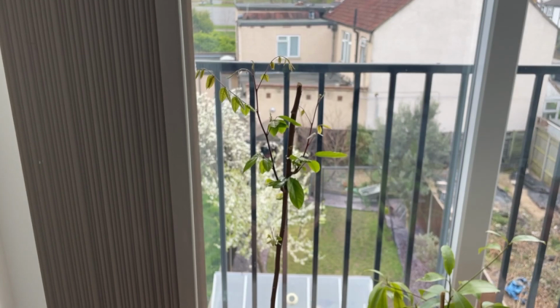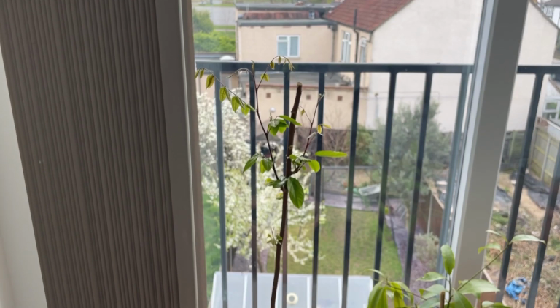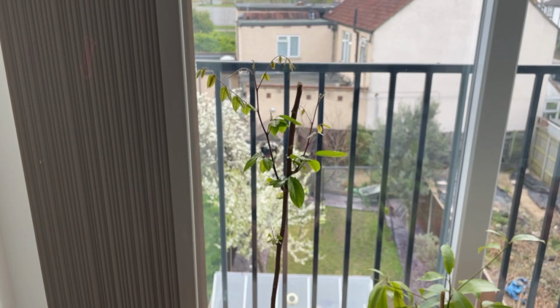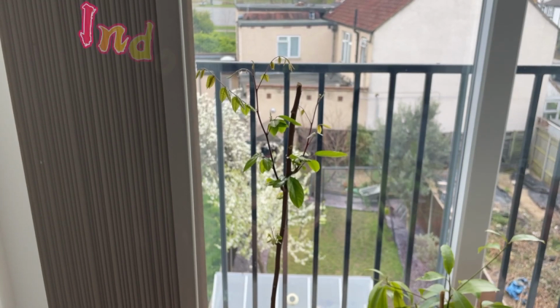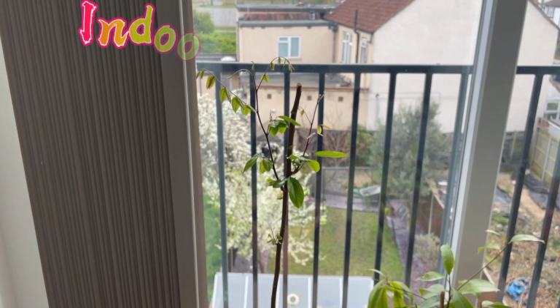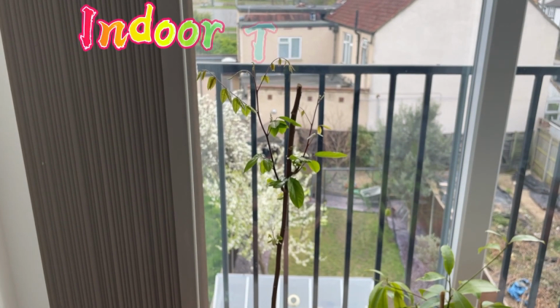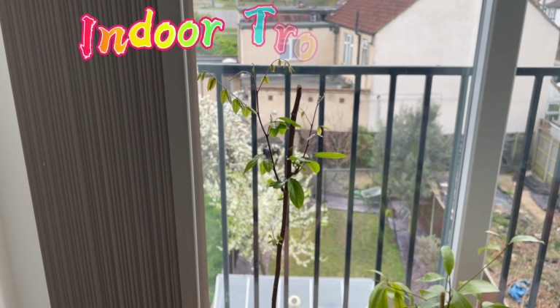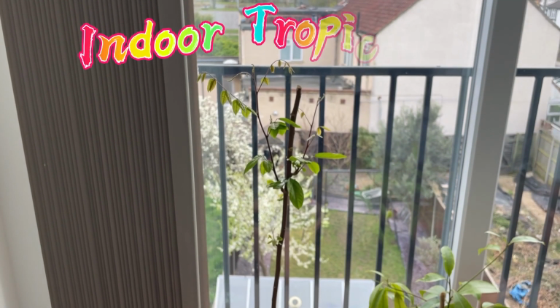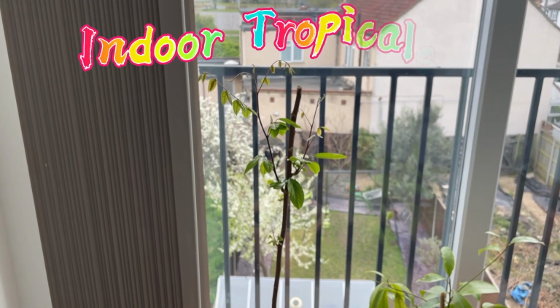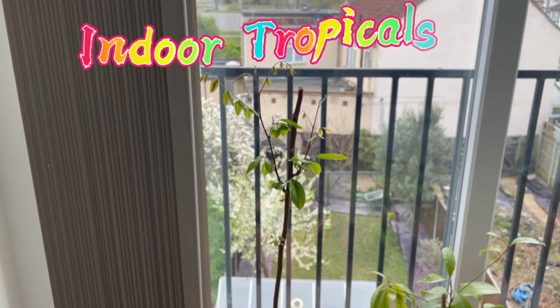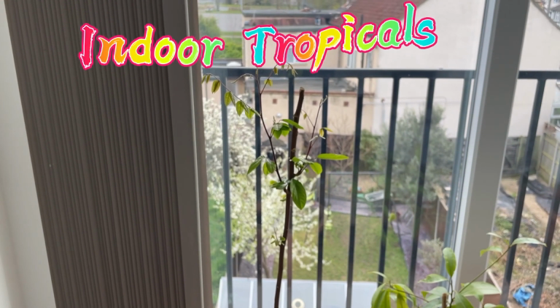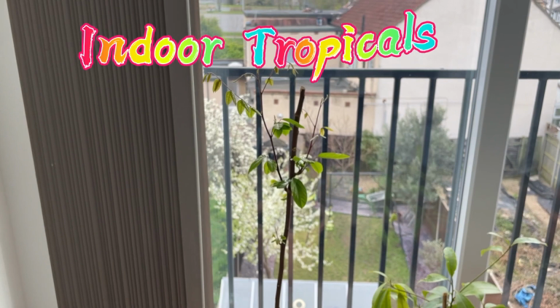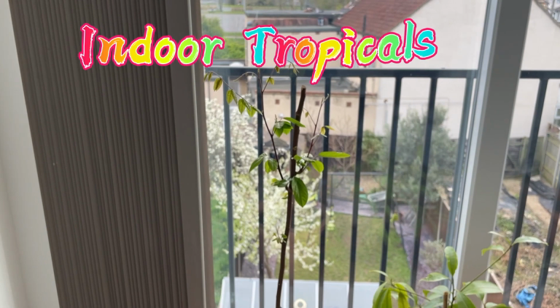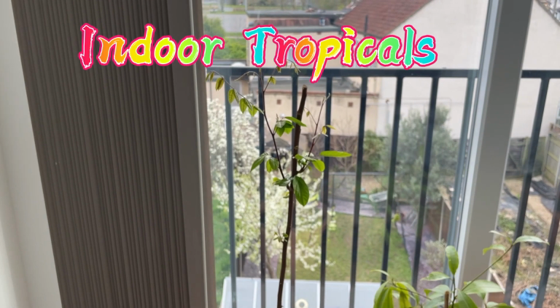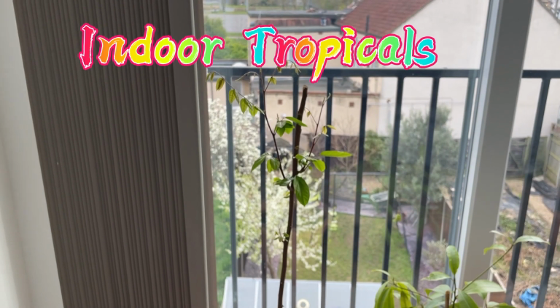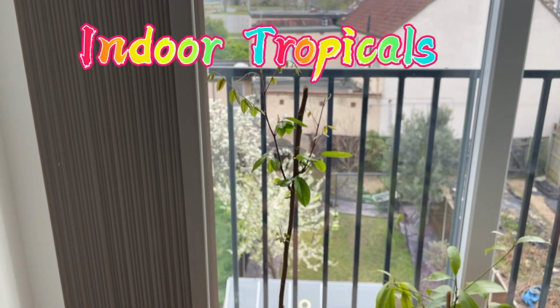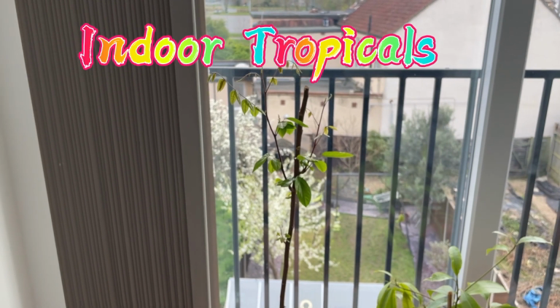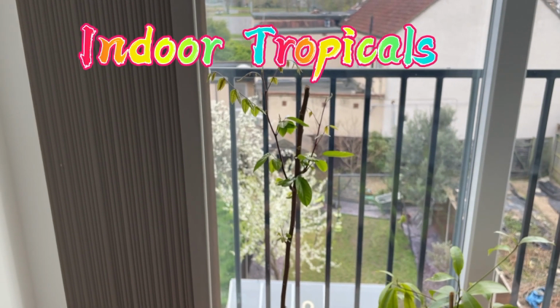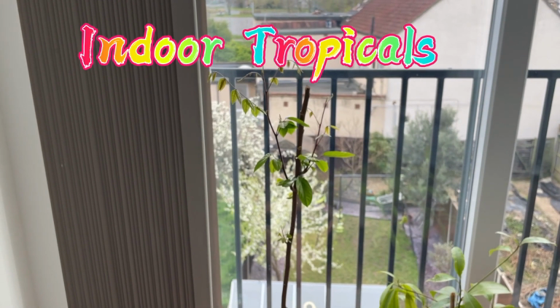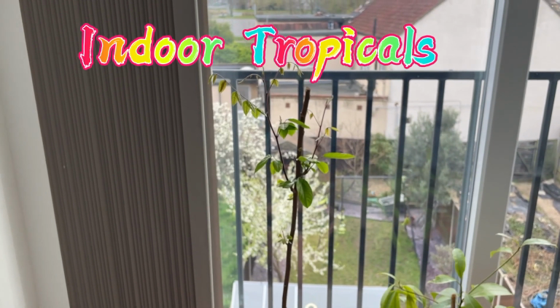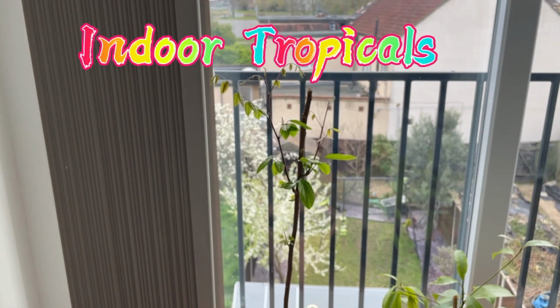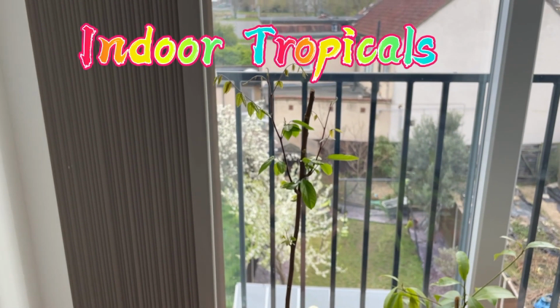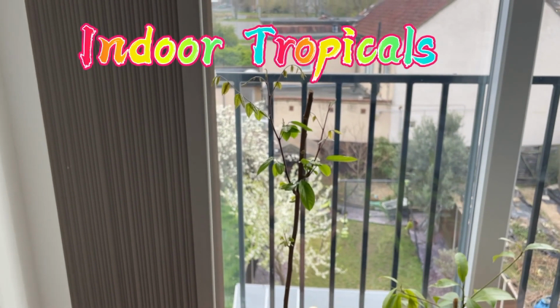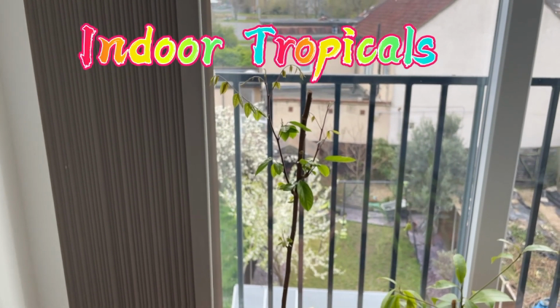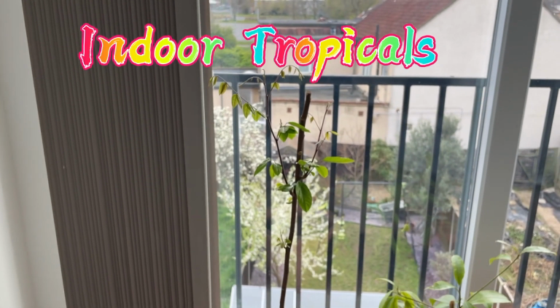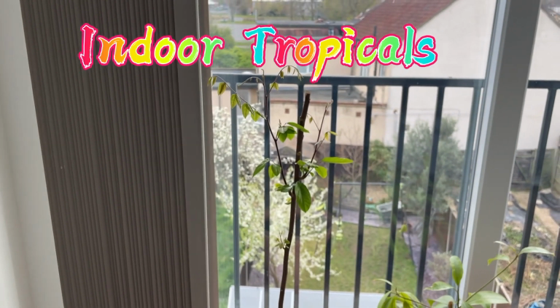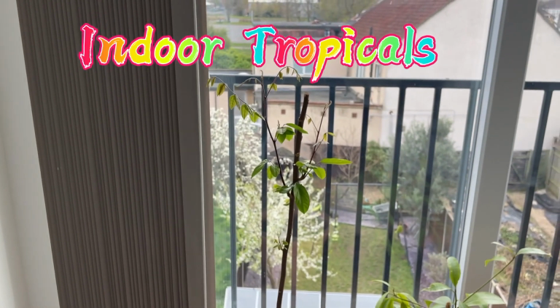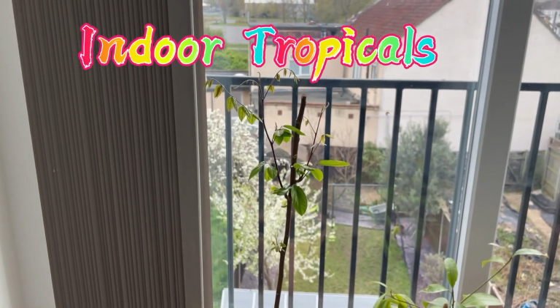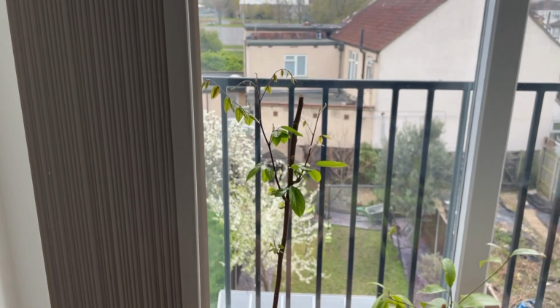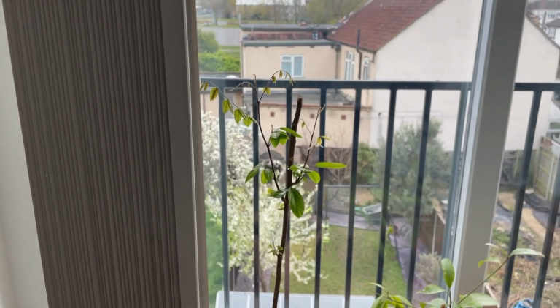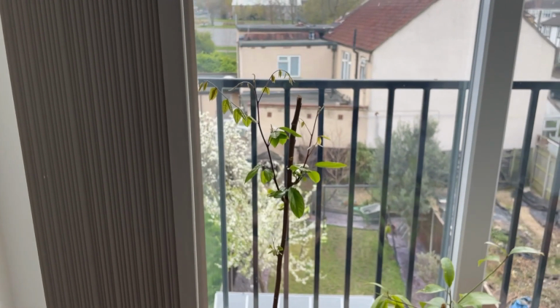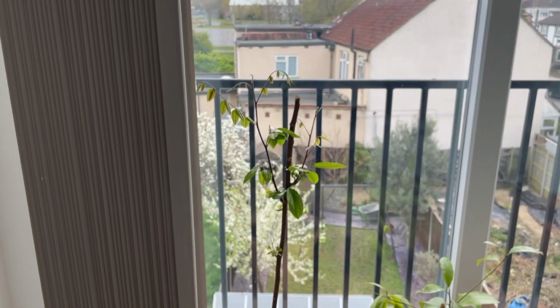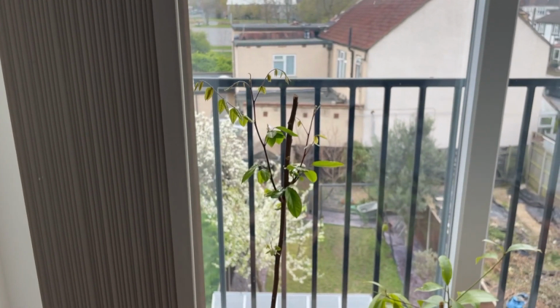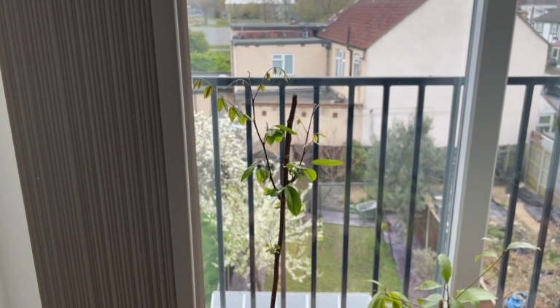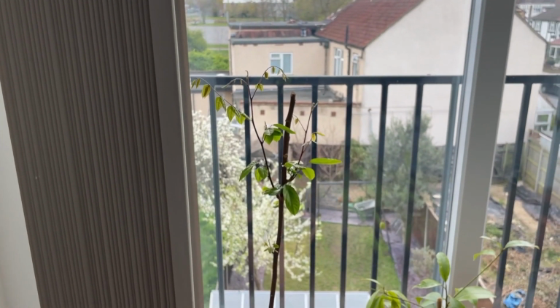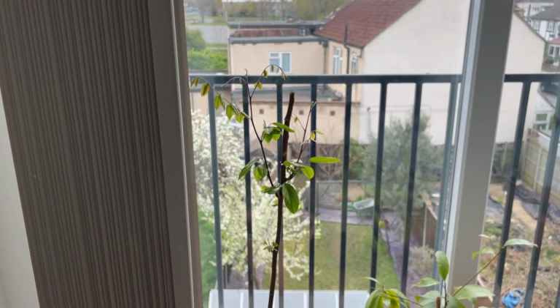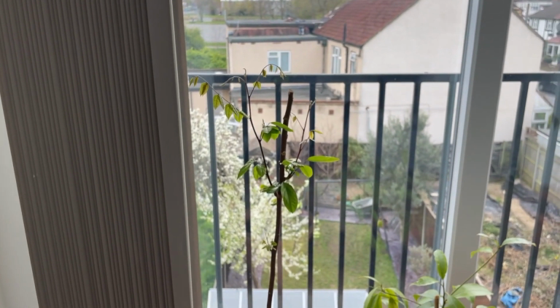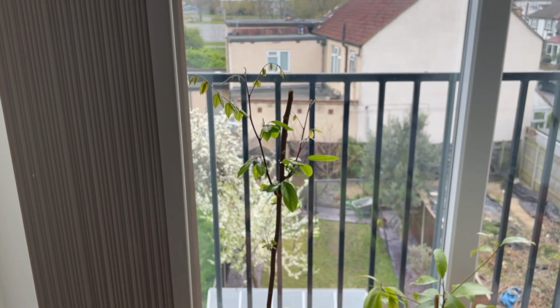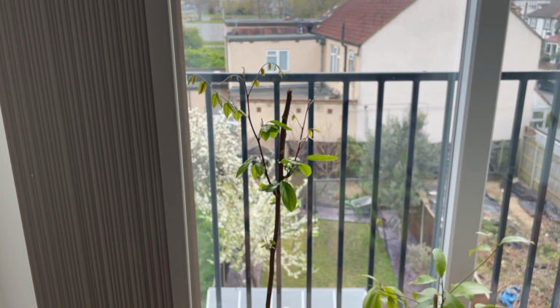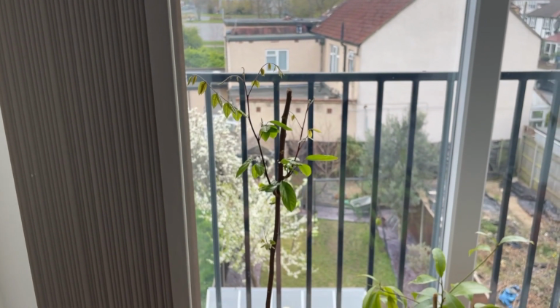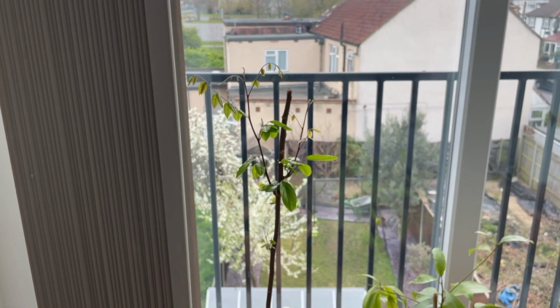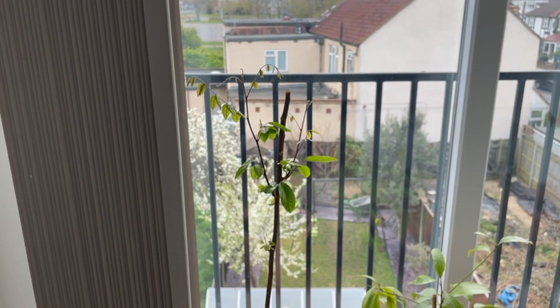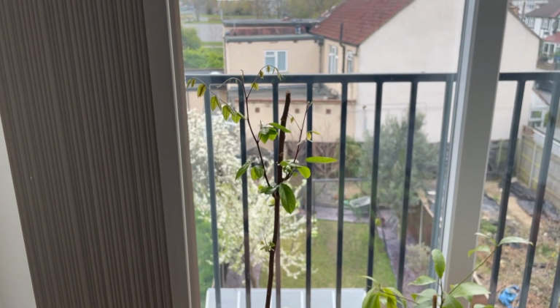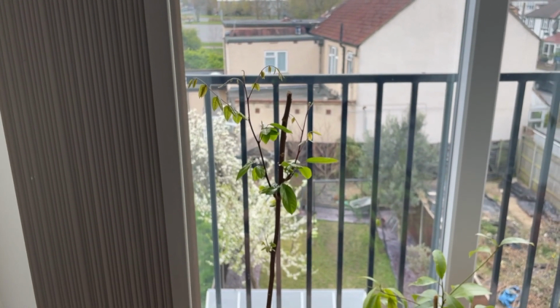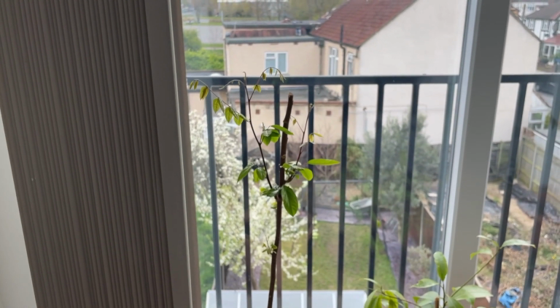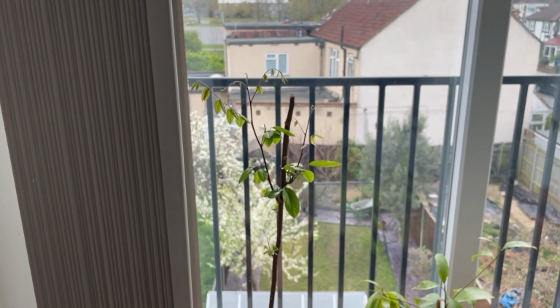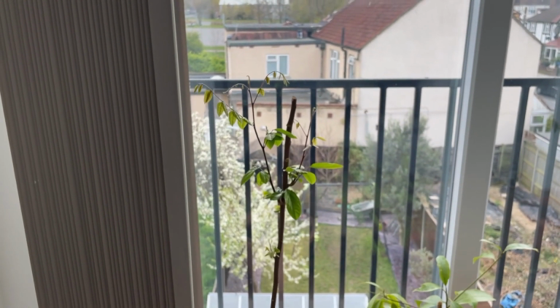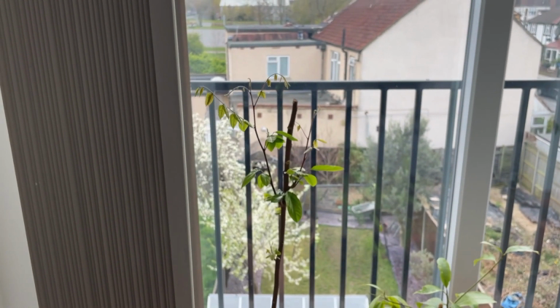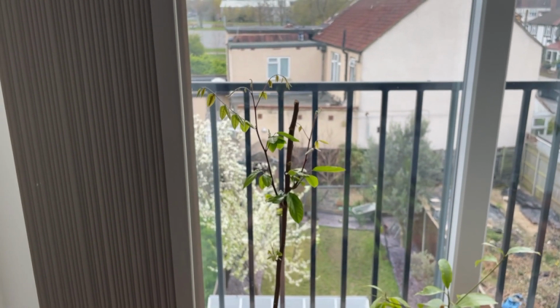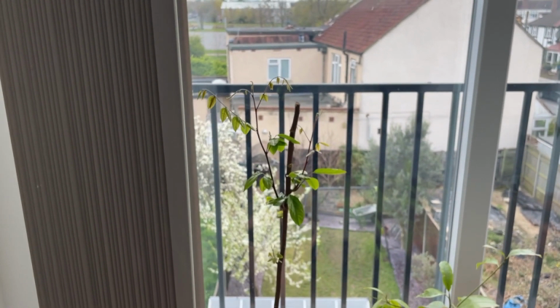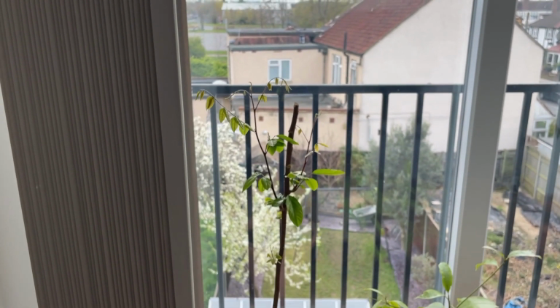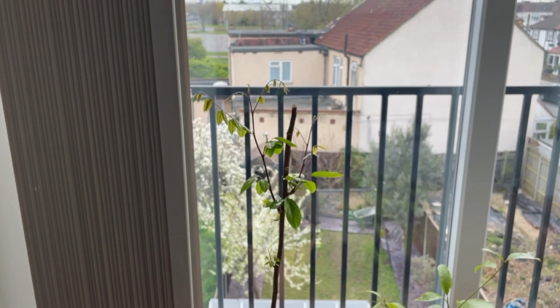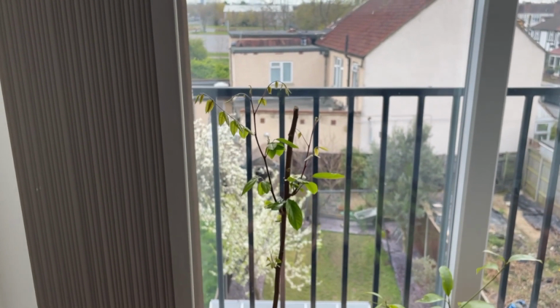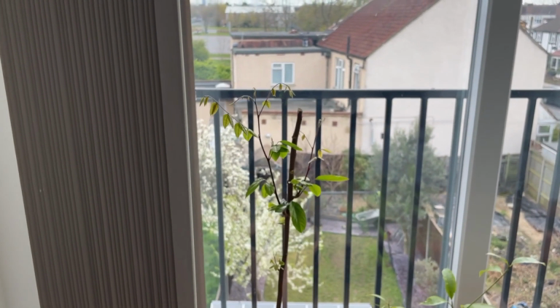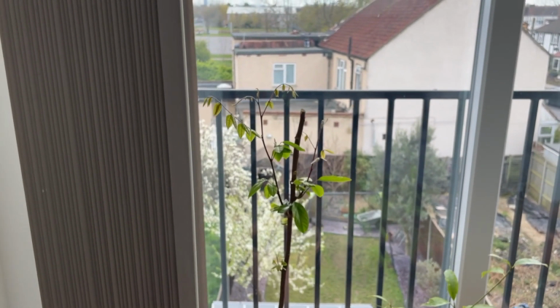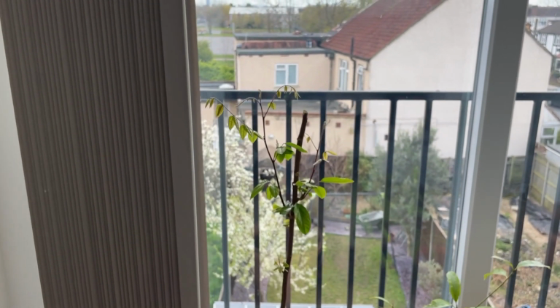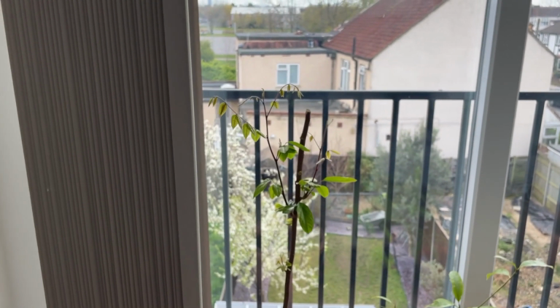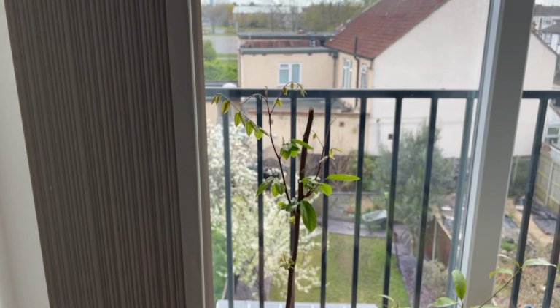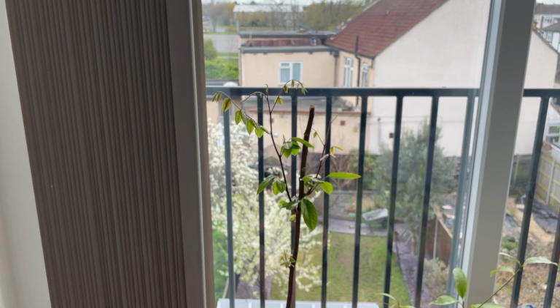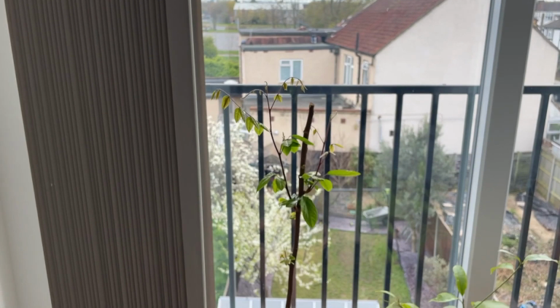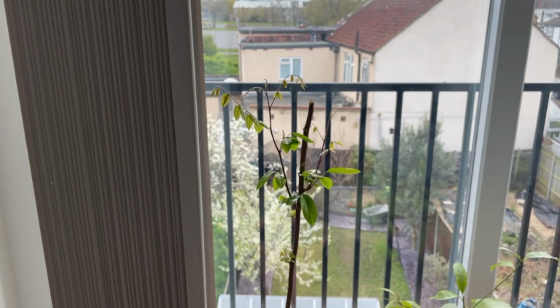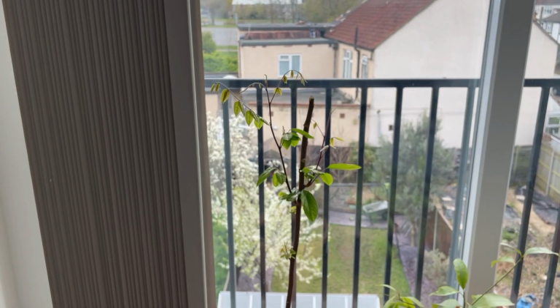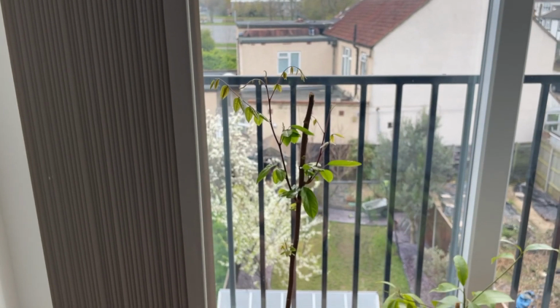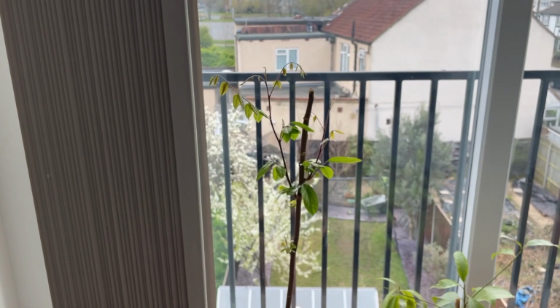Hey guys, it's Joe, Joe's Tropicals. I thought I'd do something different today and give you guys a look at some of my indoor tropicals.